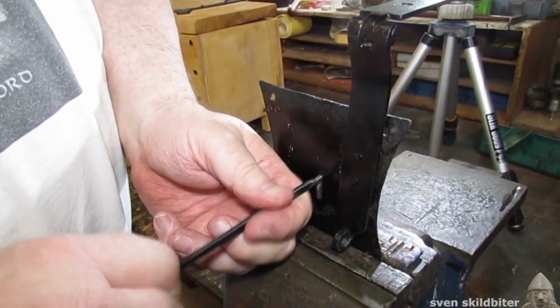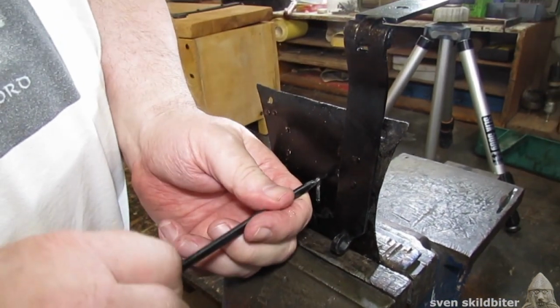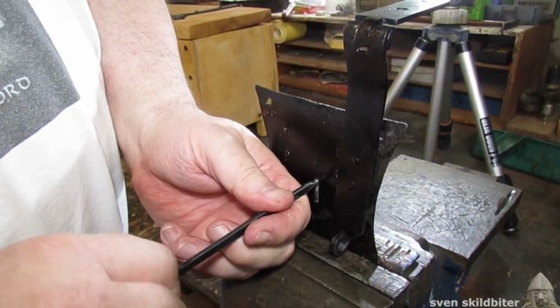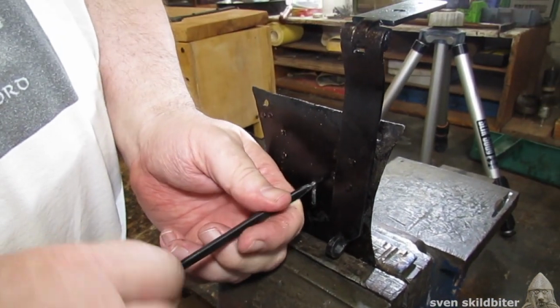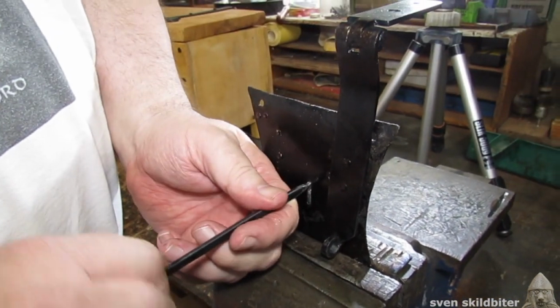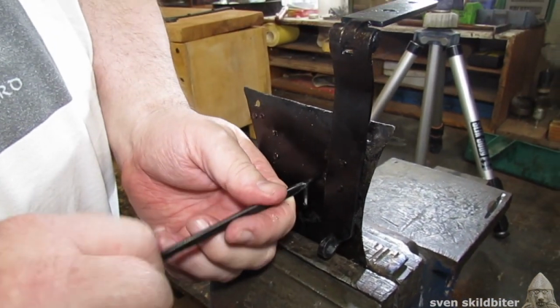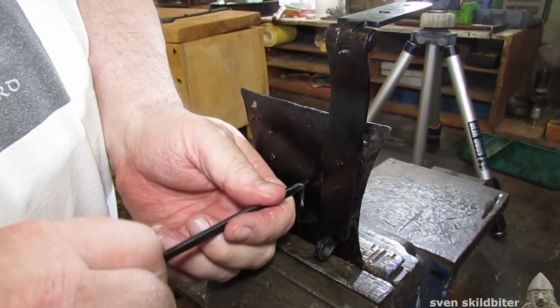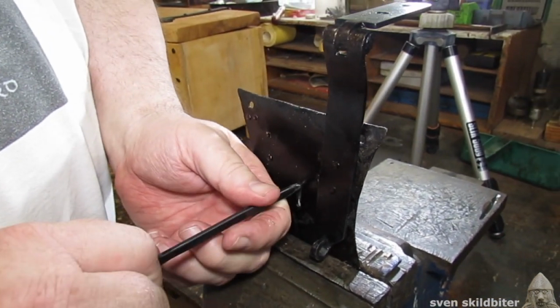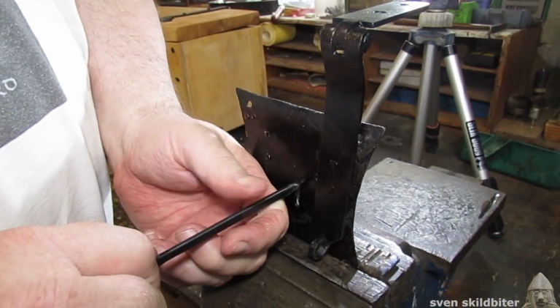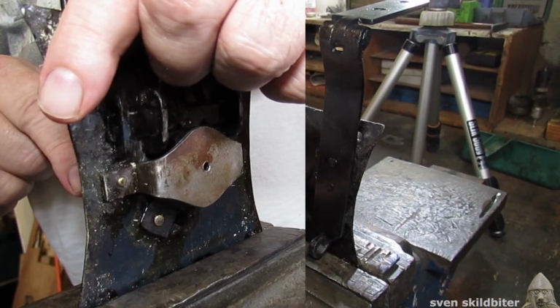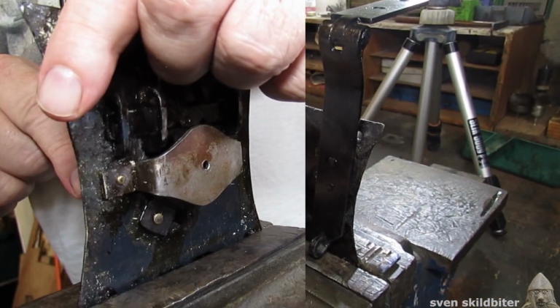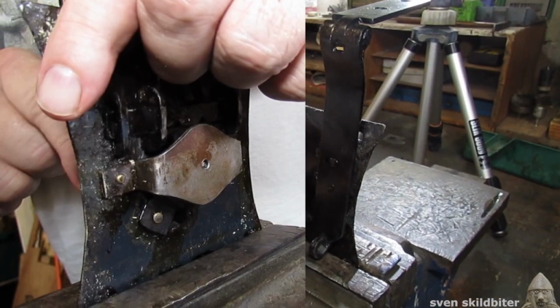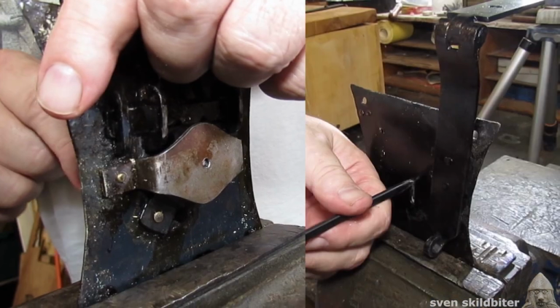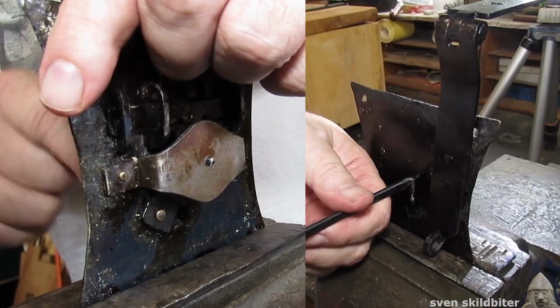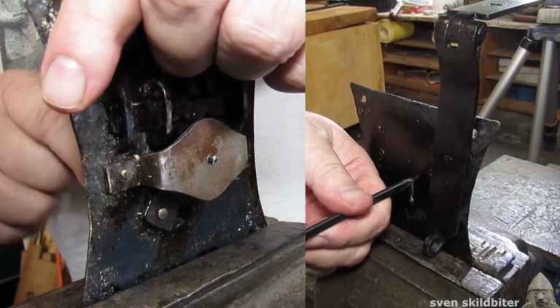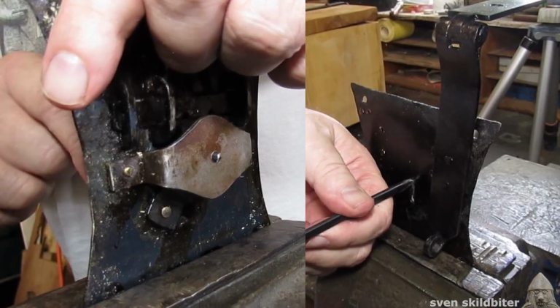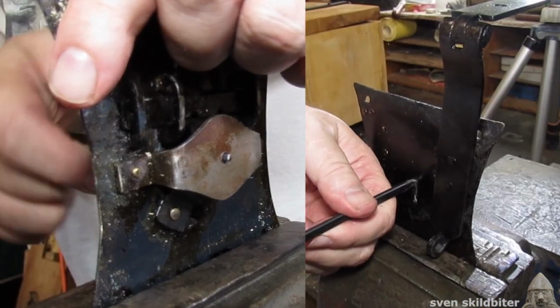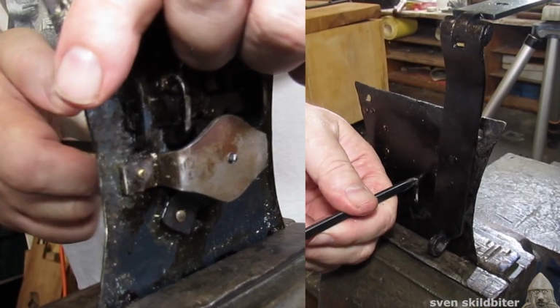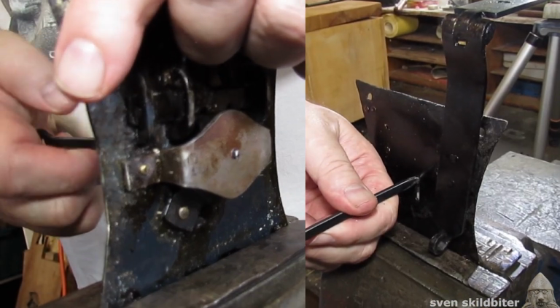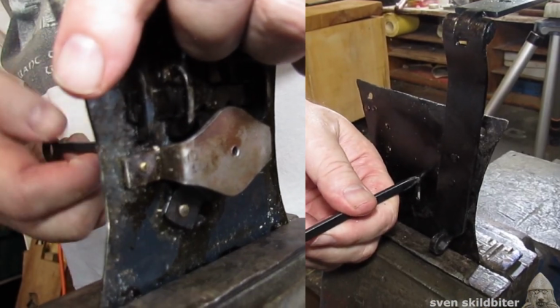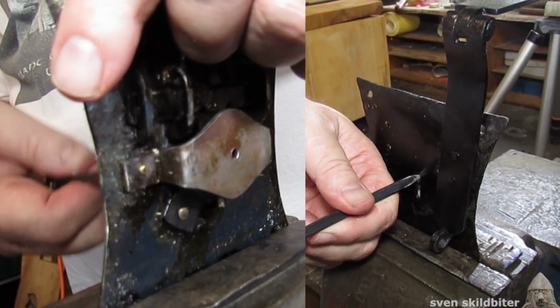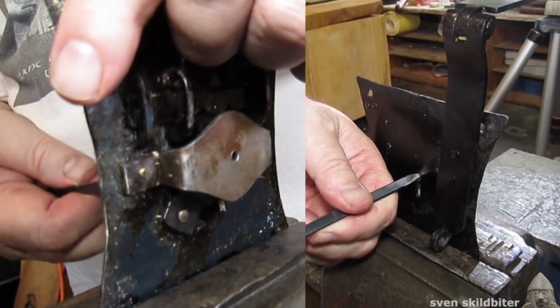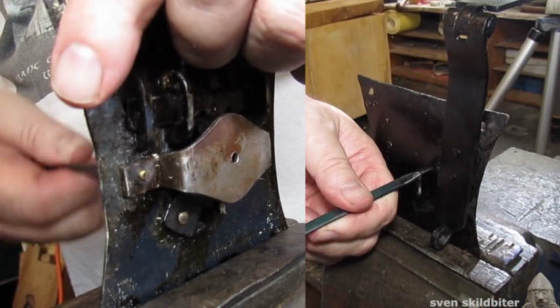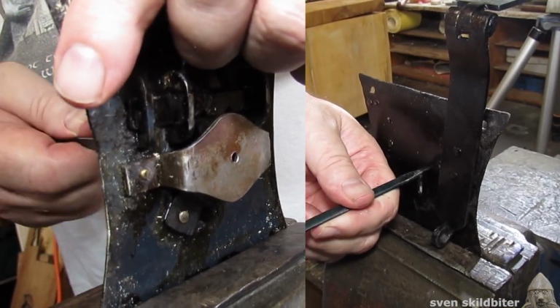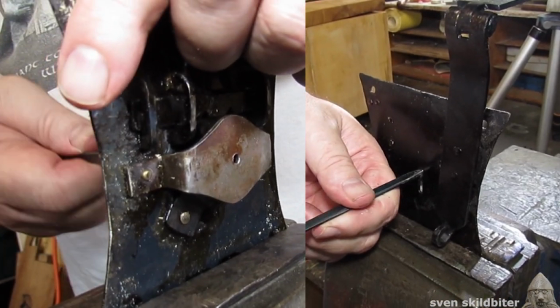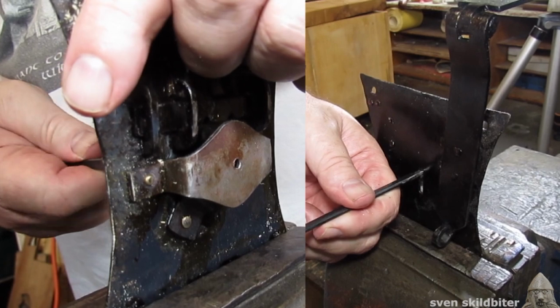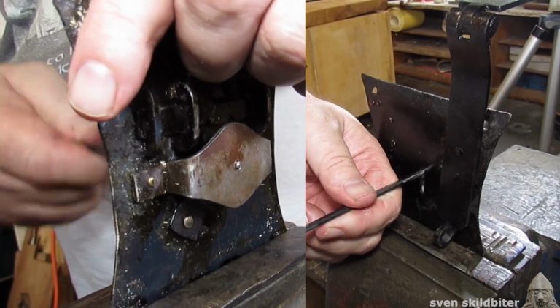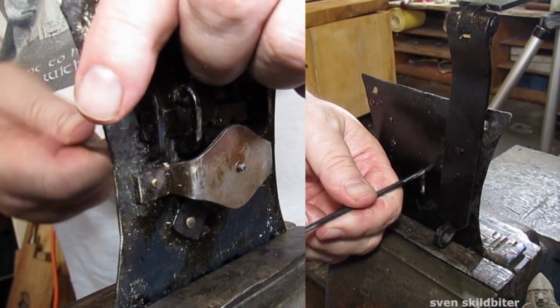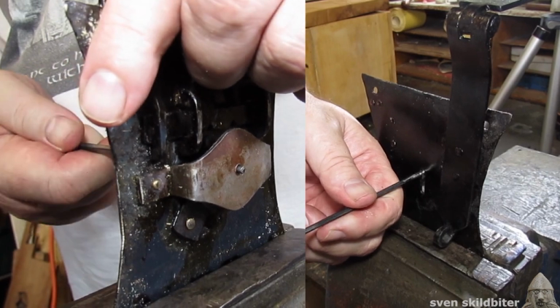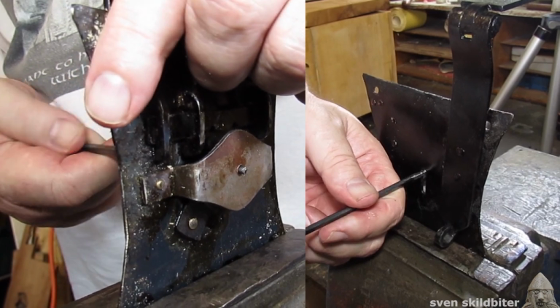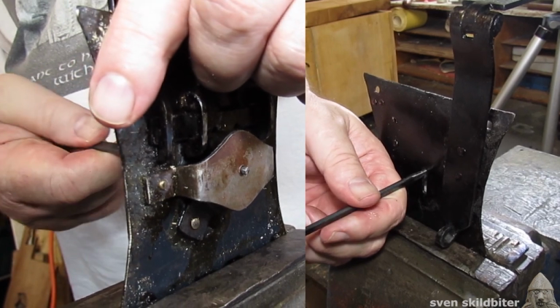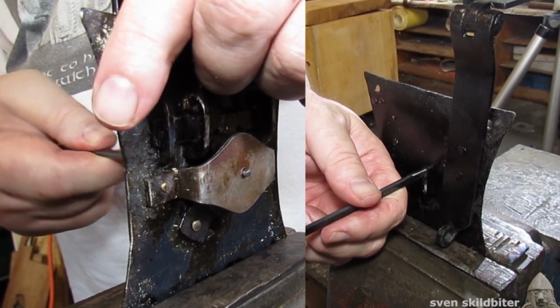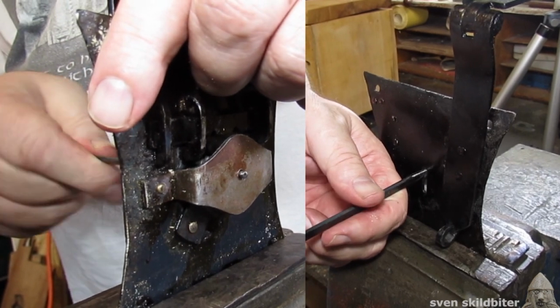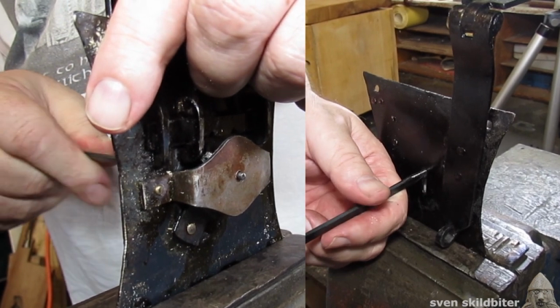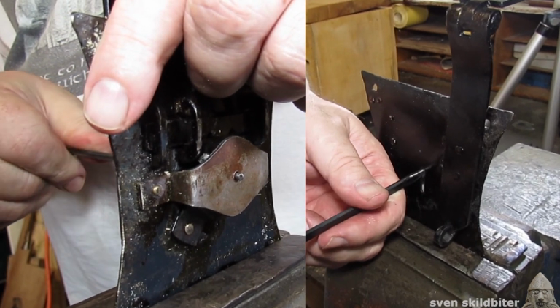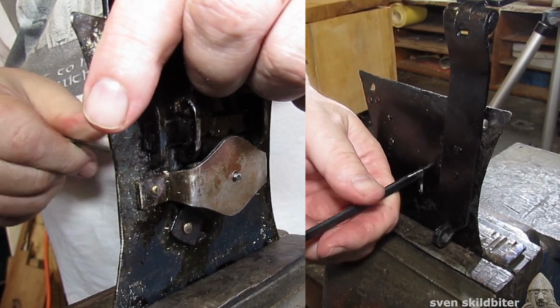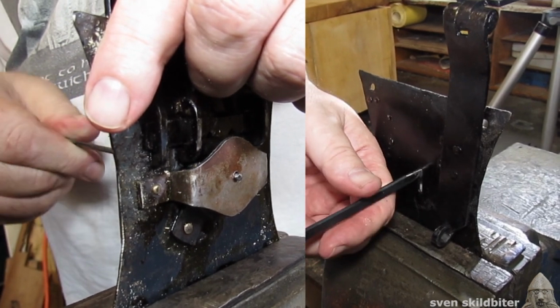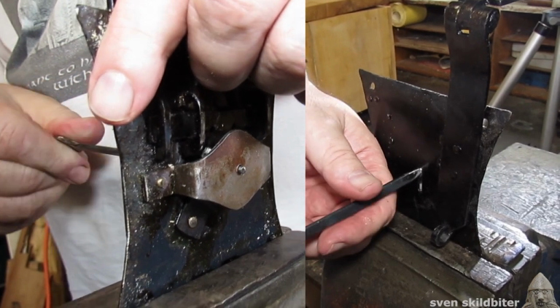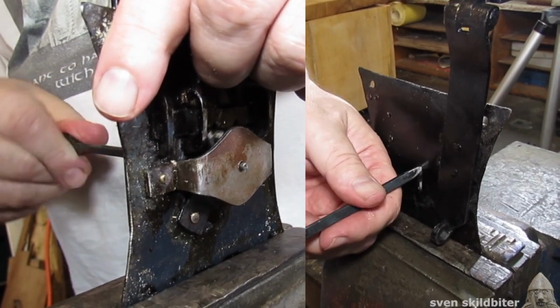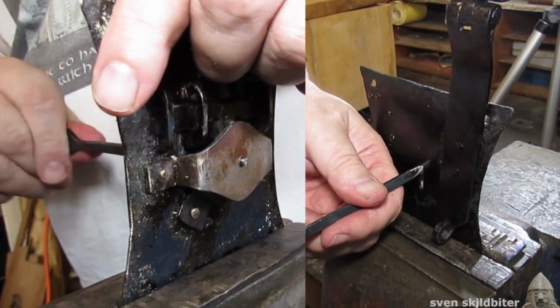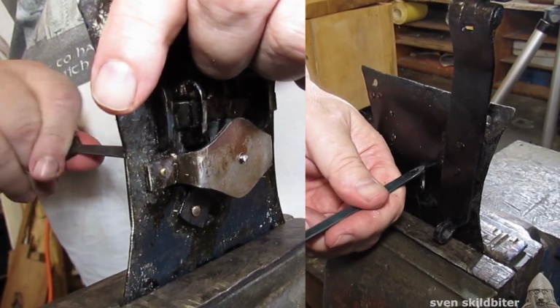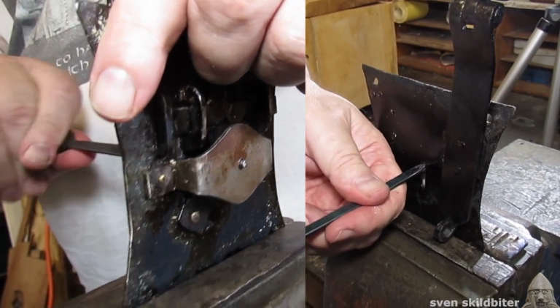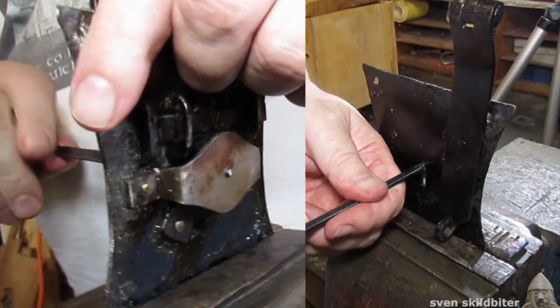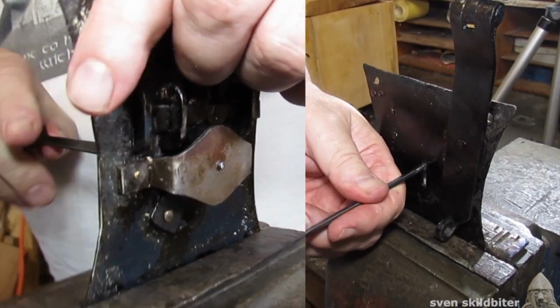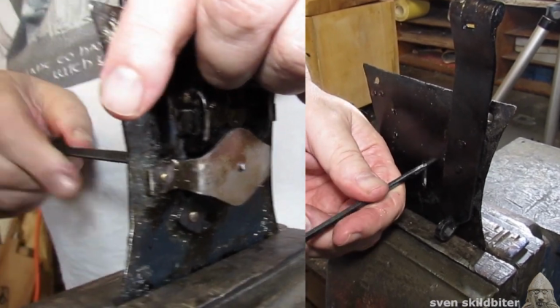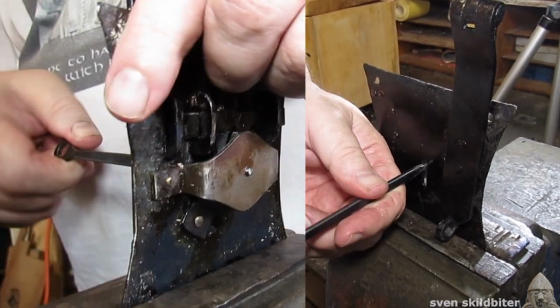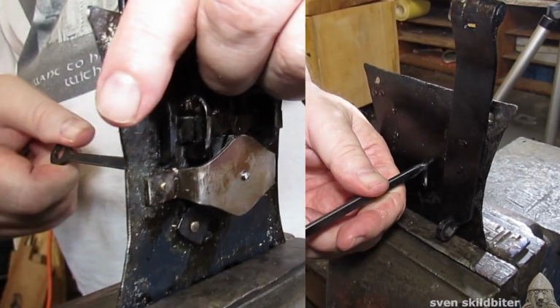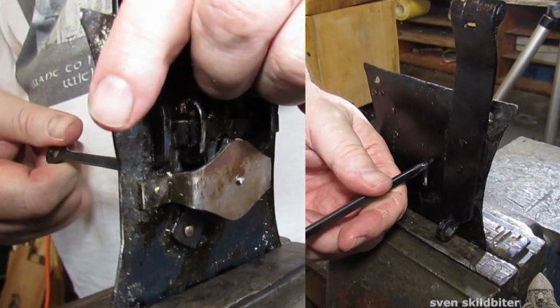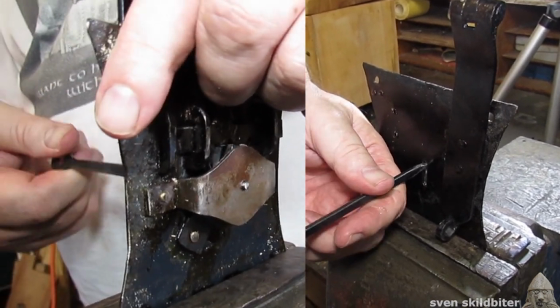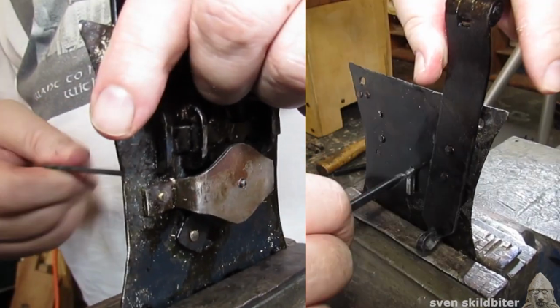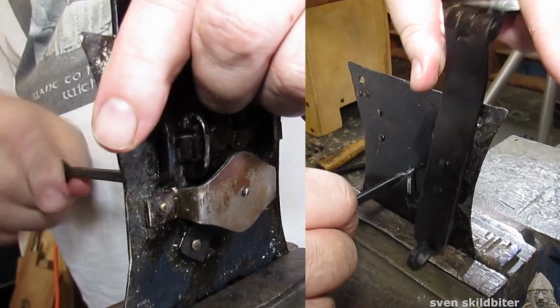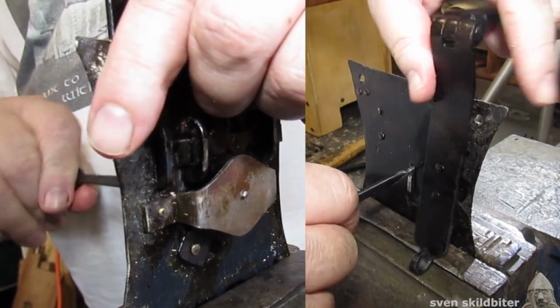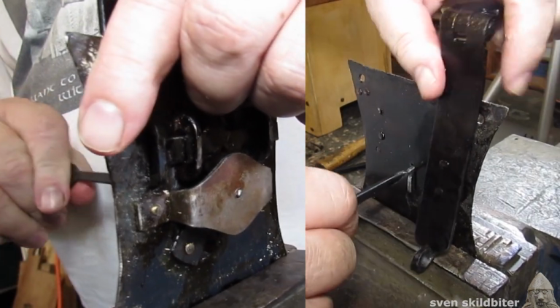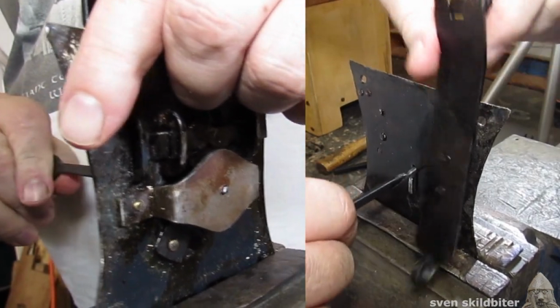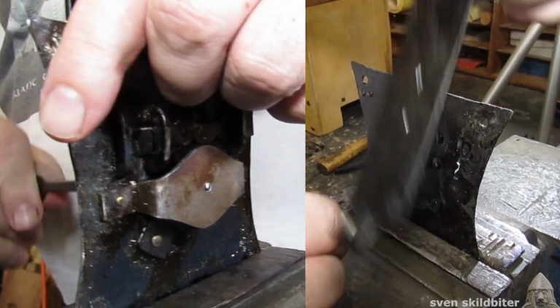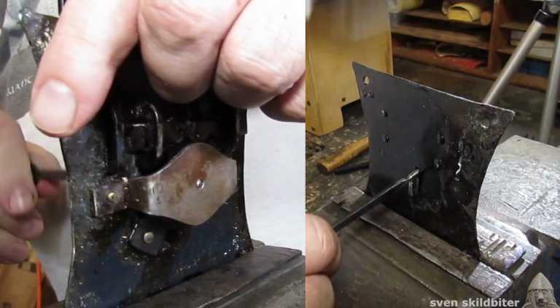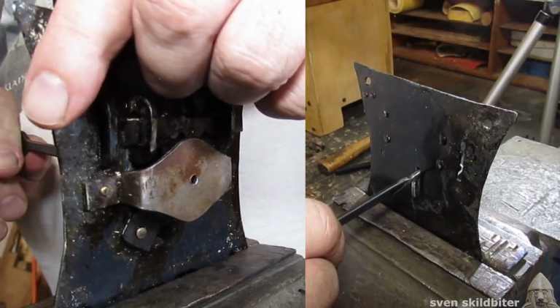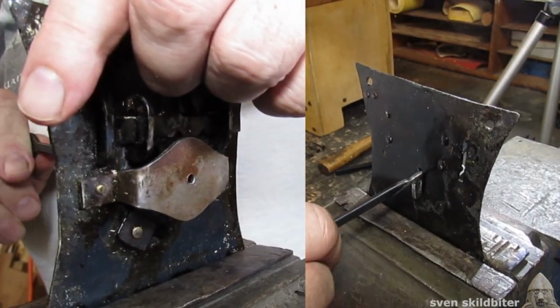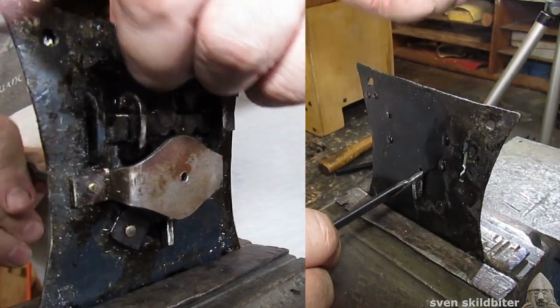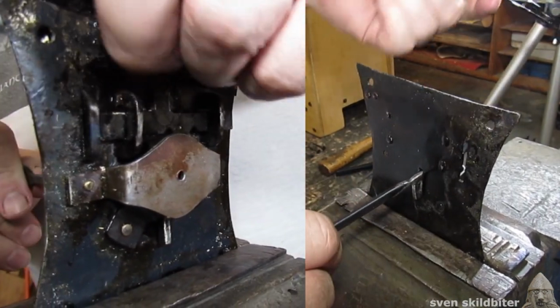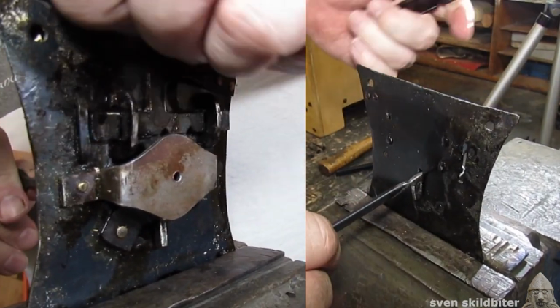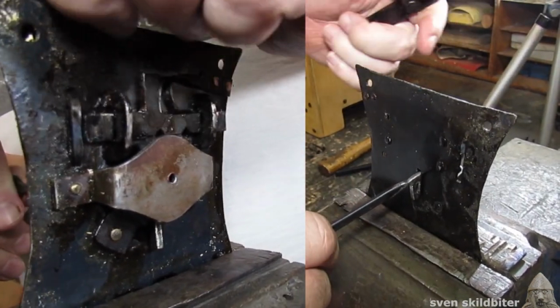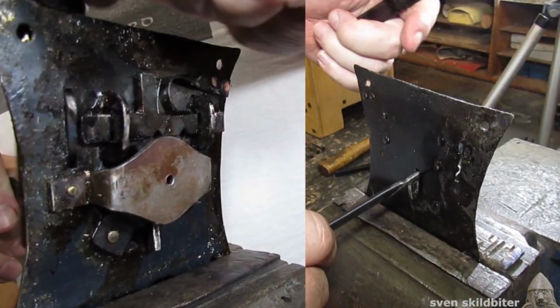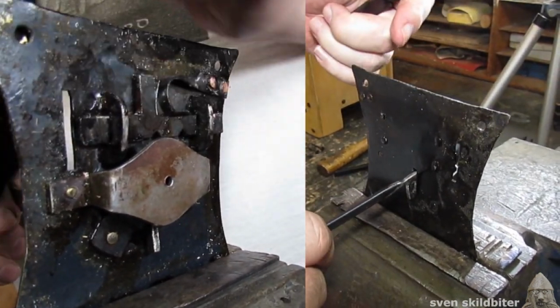engages the ward plate at the back, rotates, unlocks and it comes out.